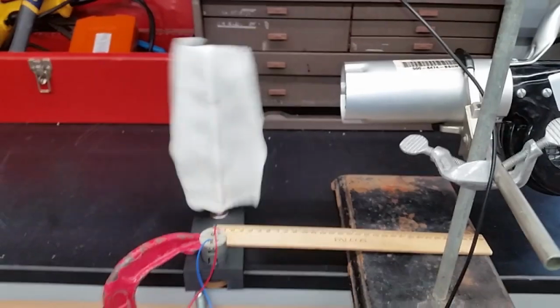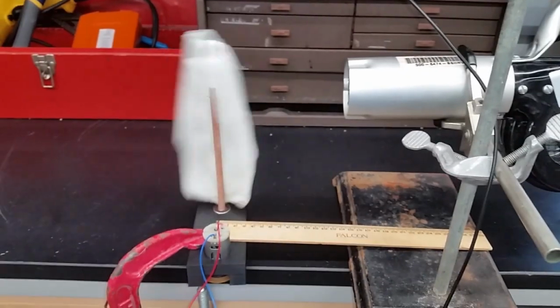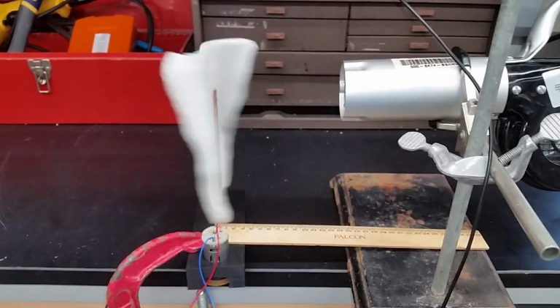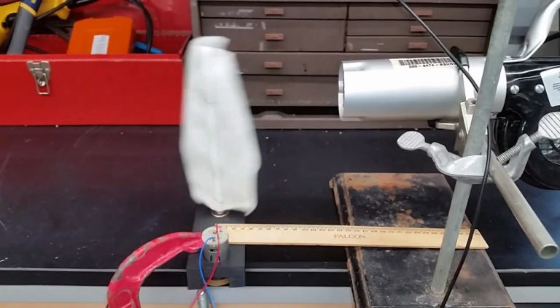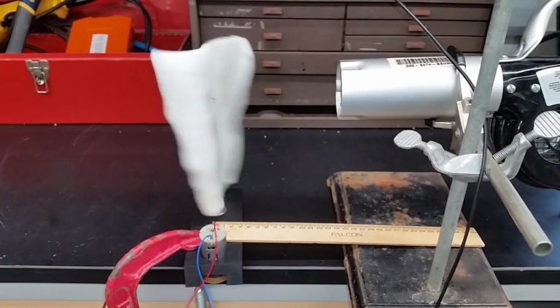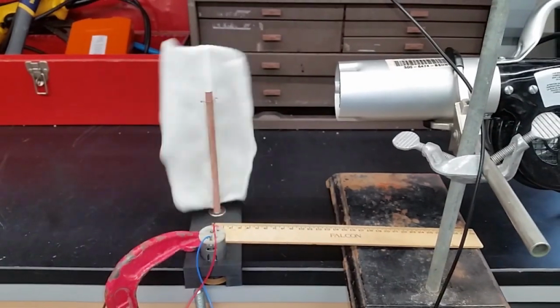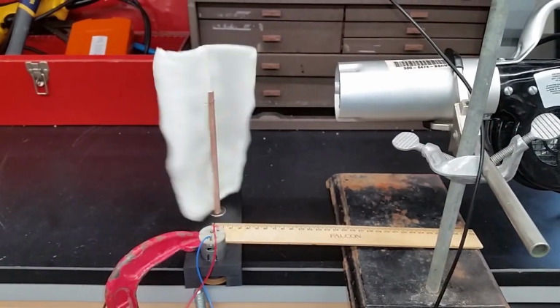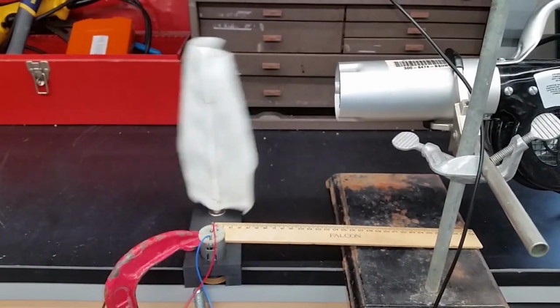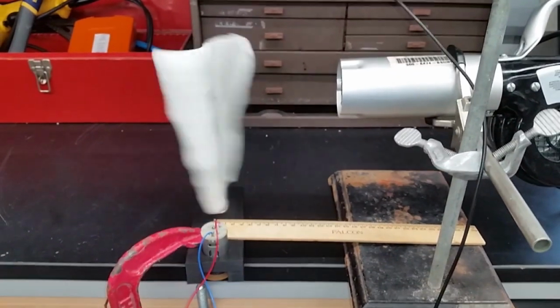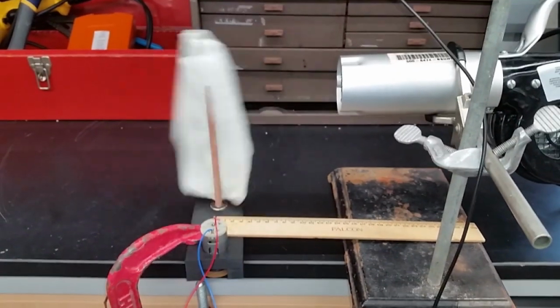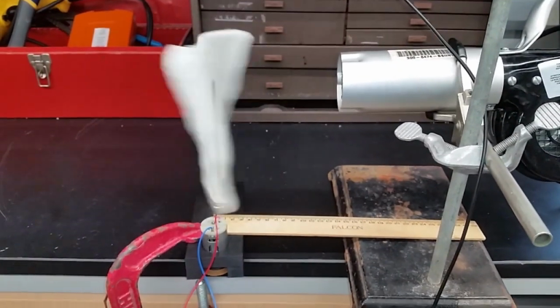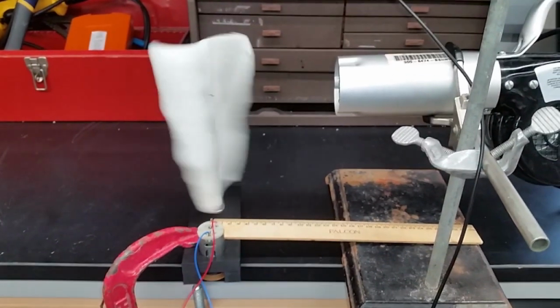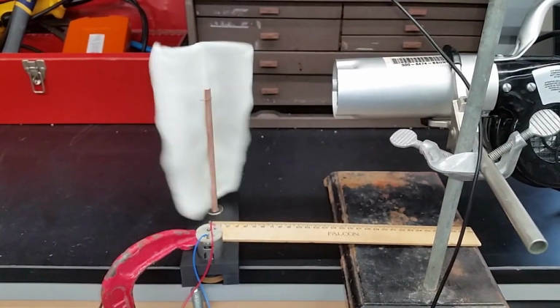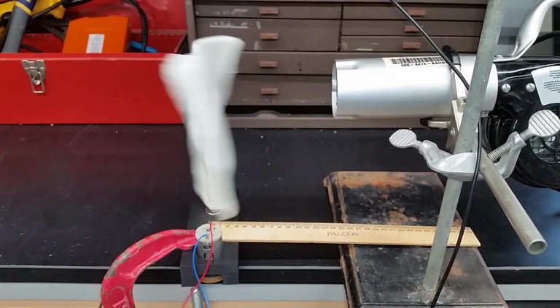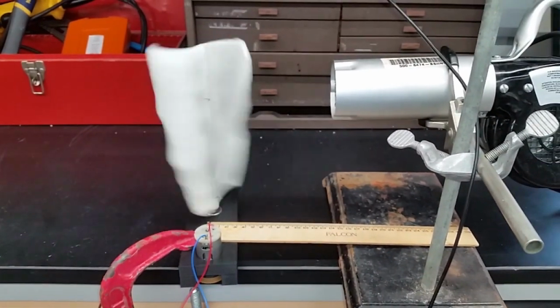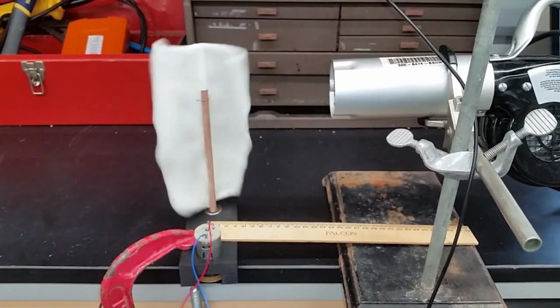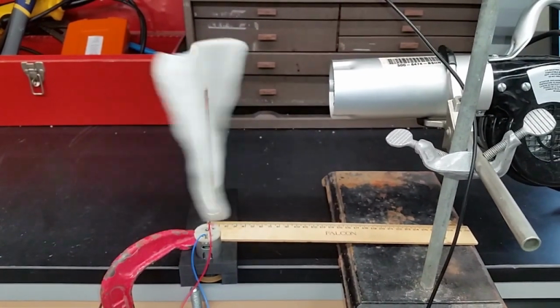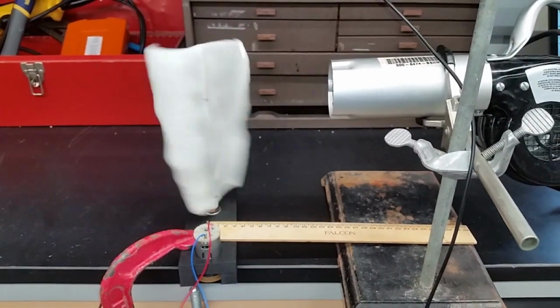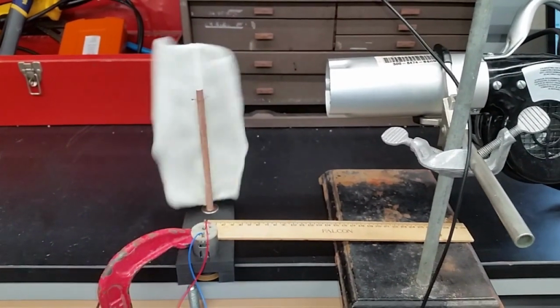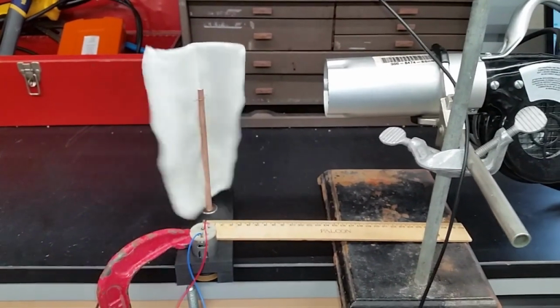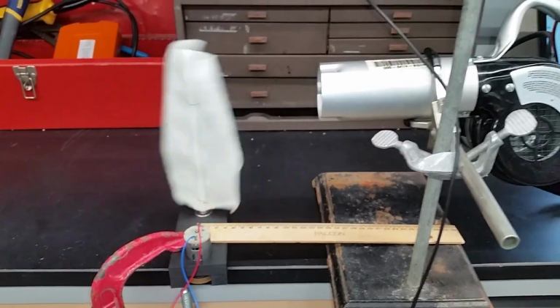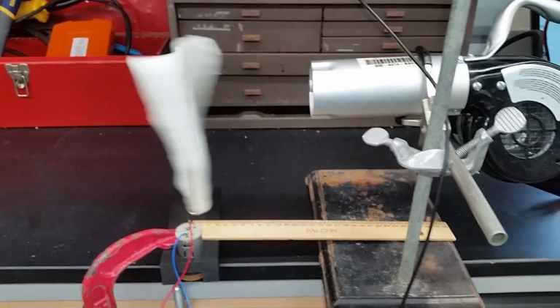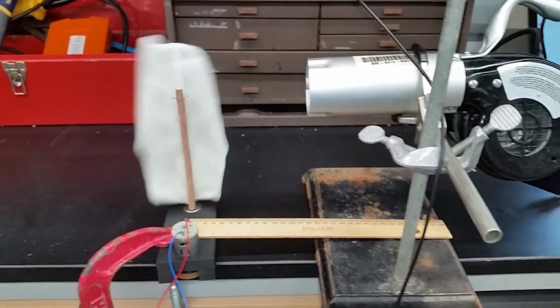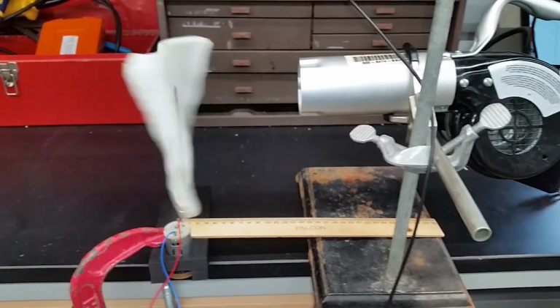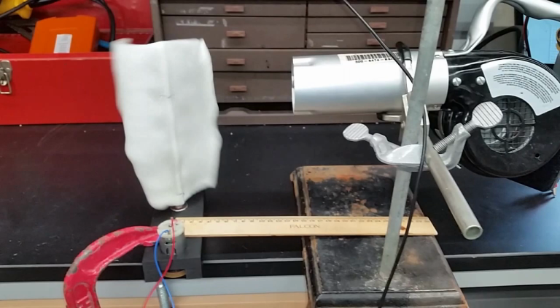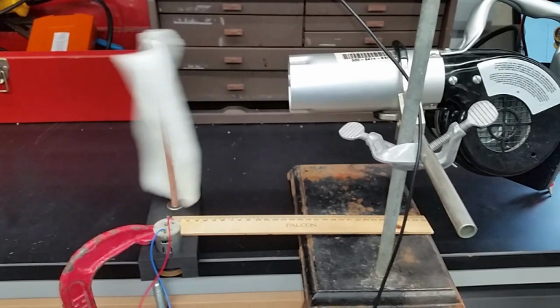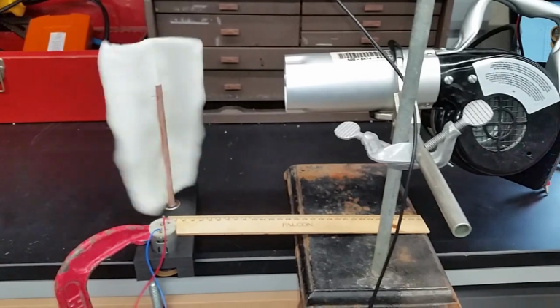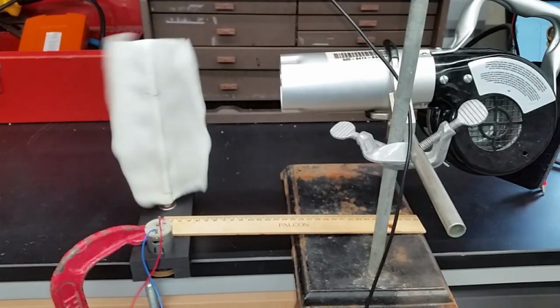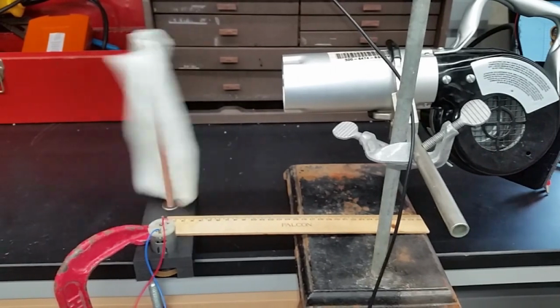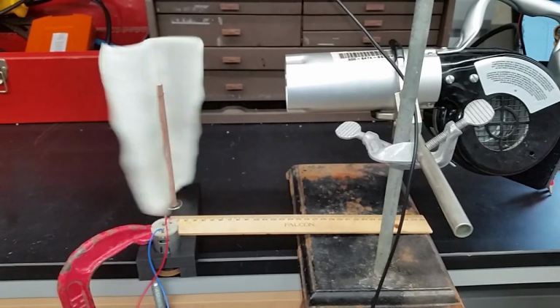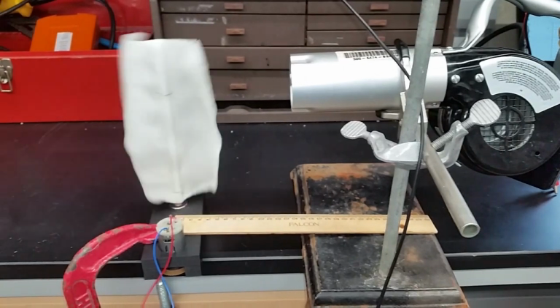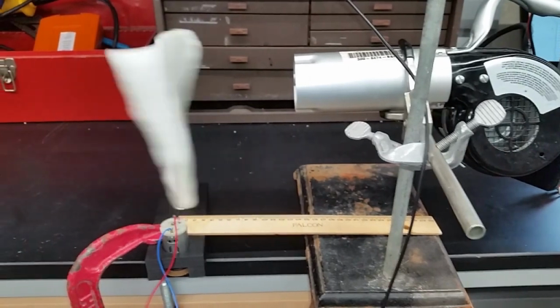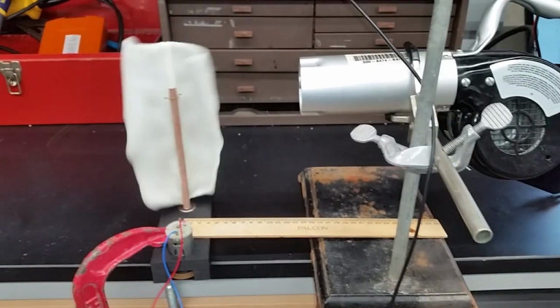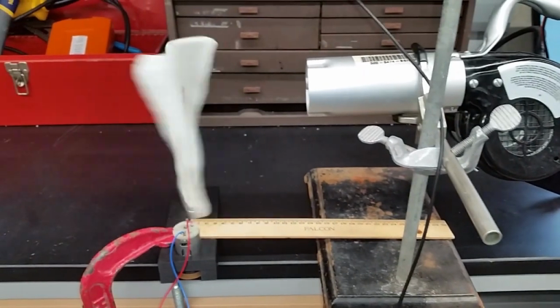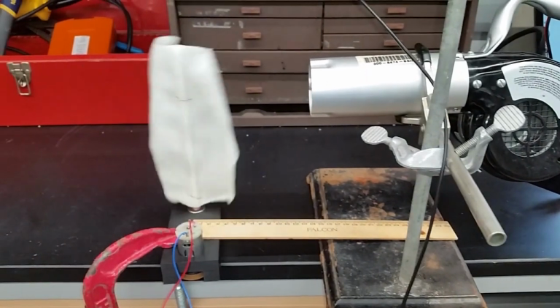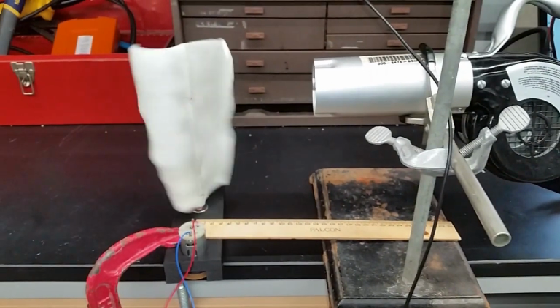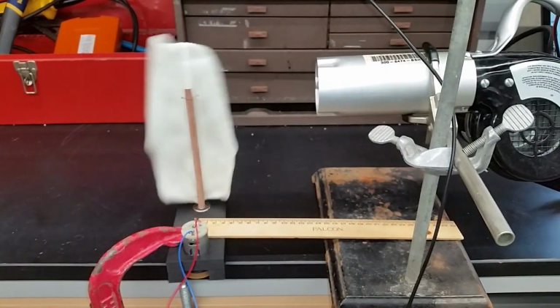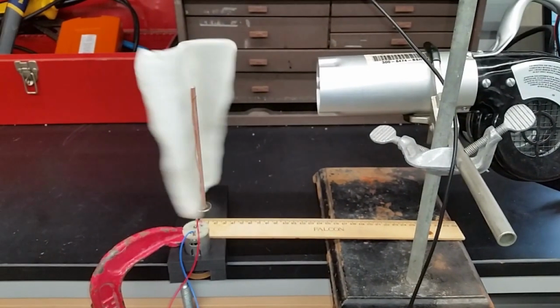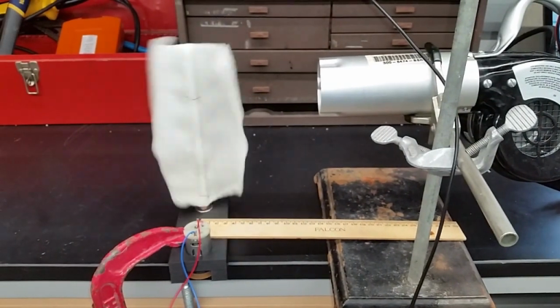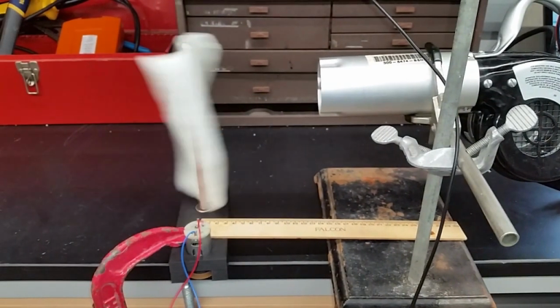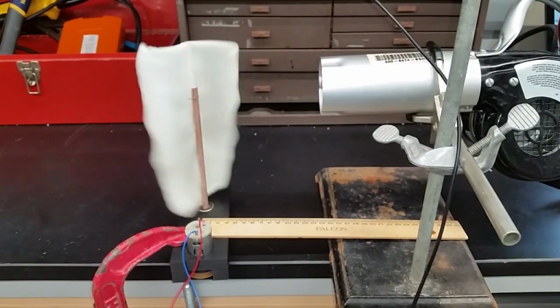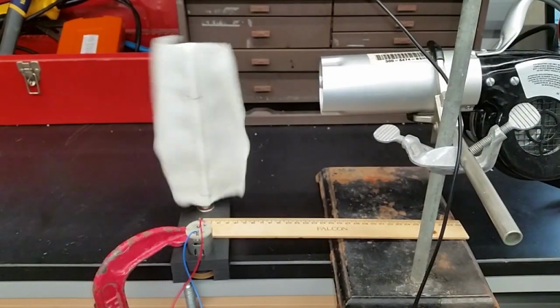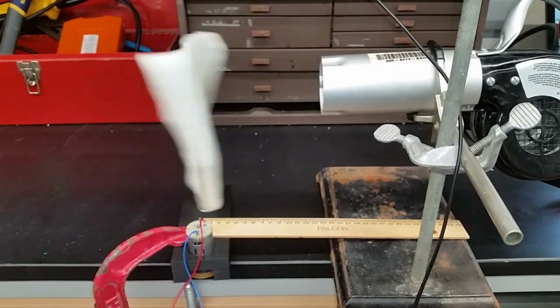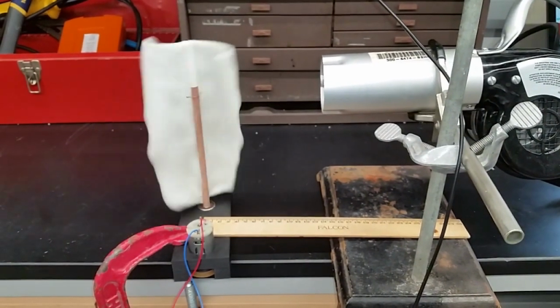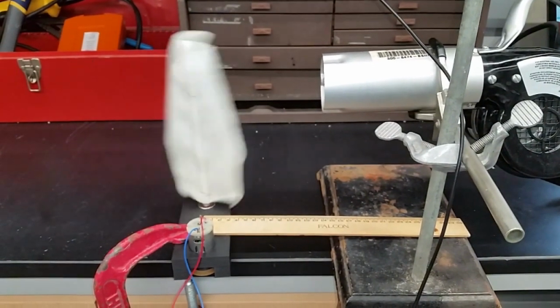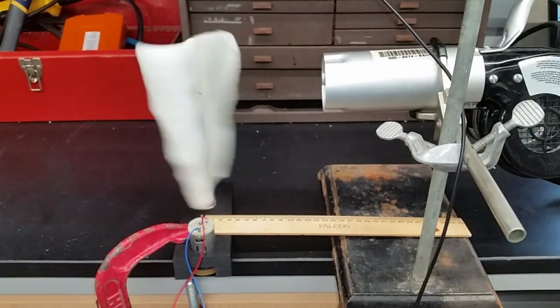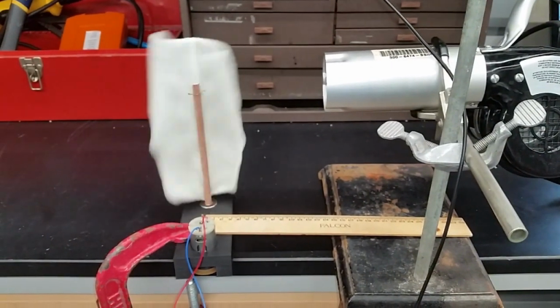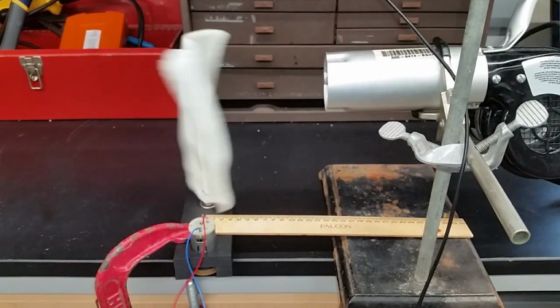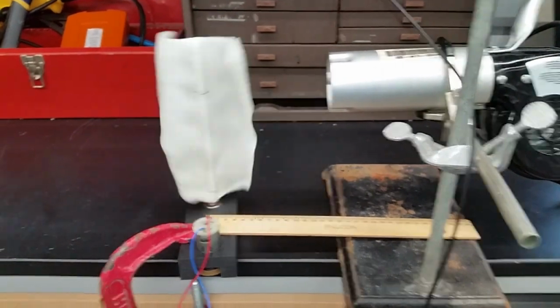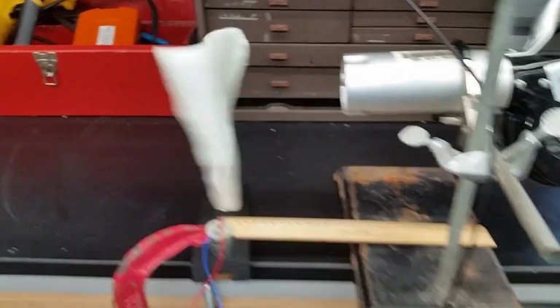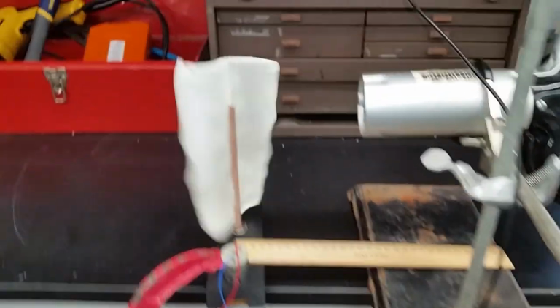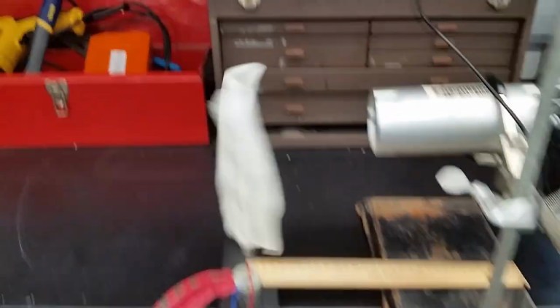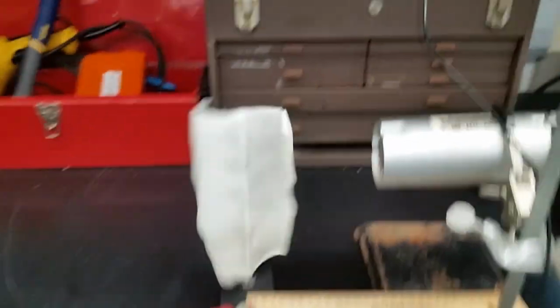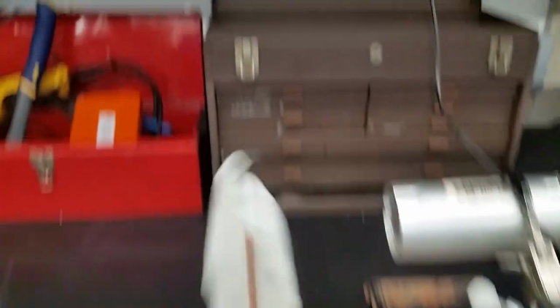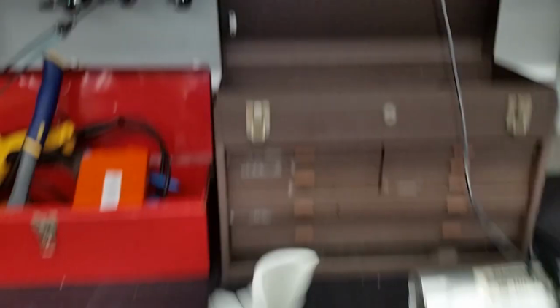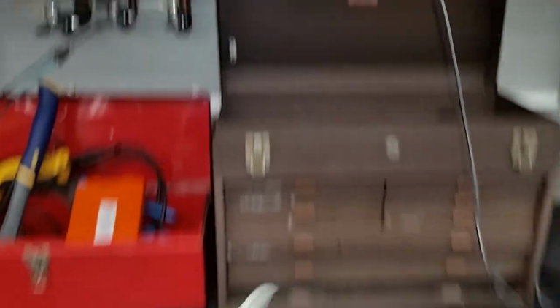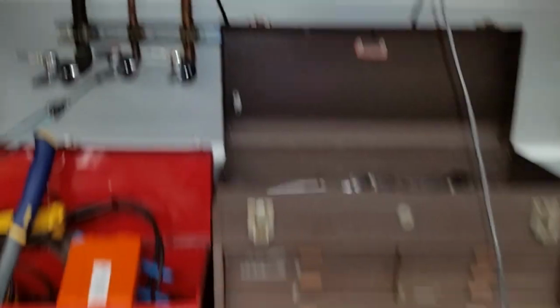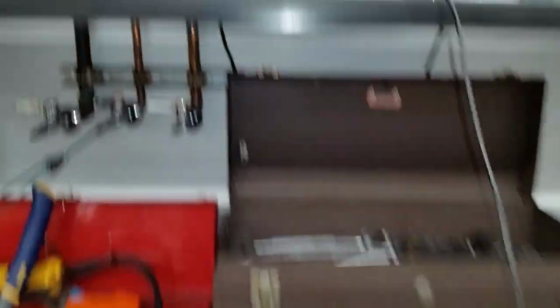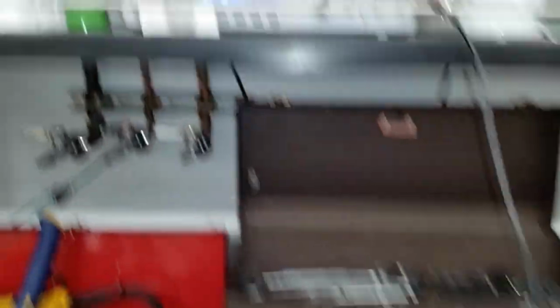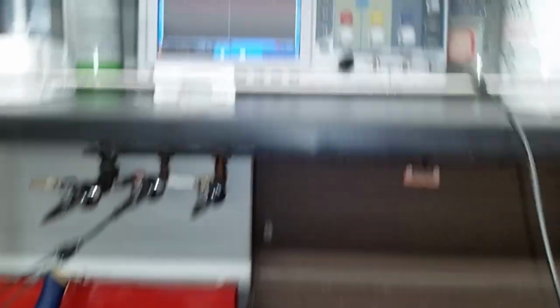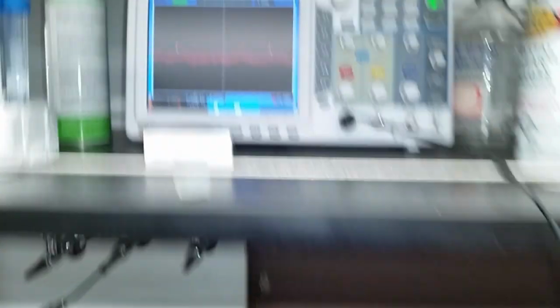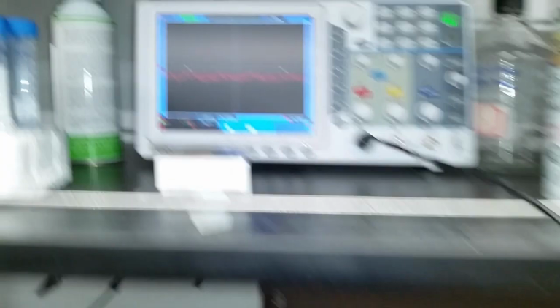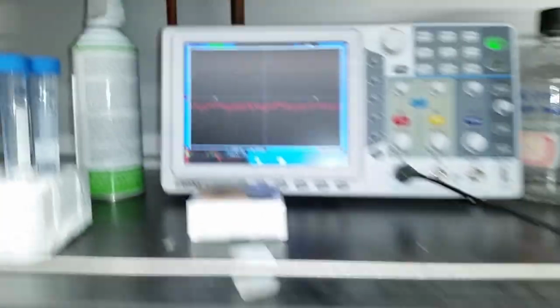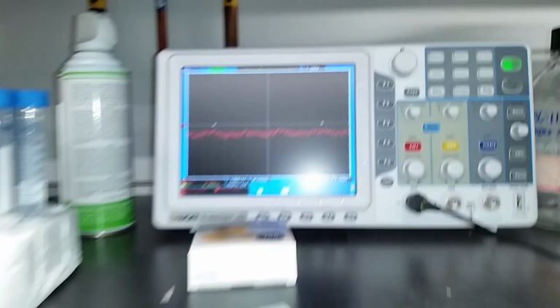In this demonstration, we show that our foaming resin can be used as a wind turbine material, to generate a small amount of electricity.